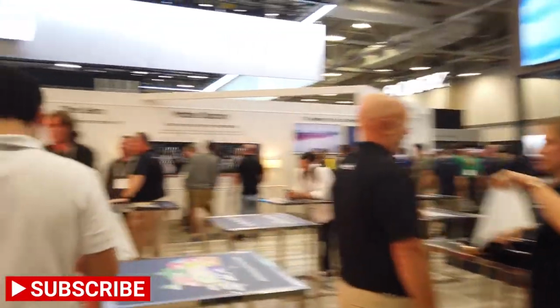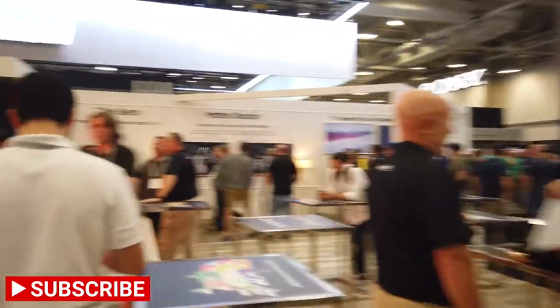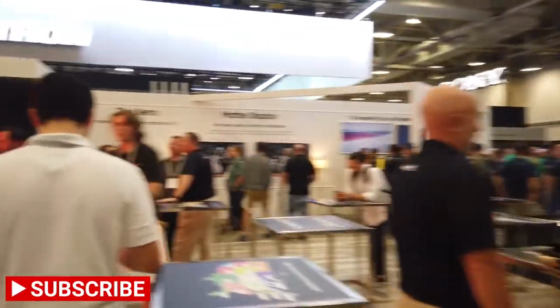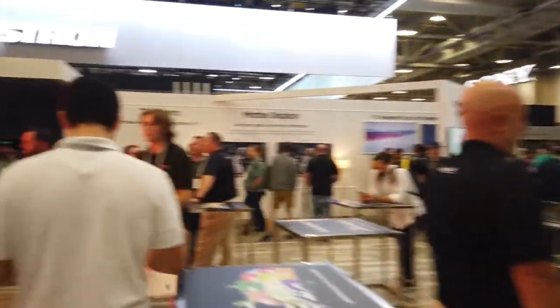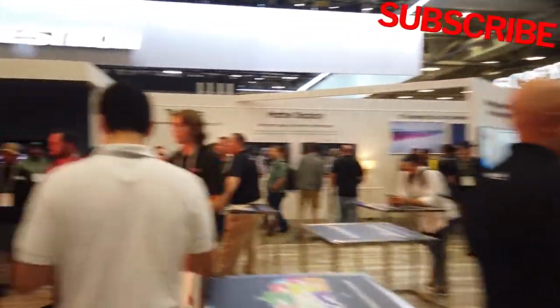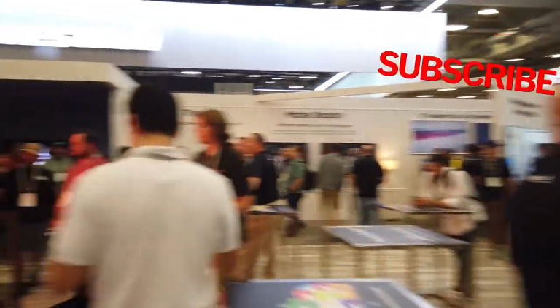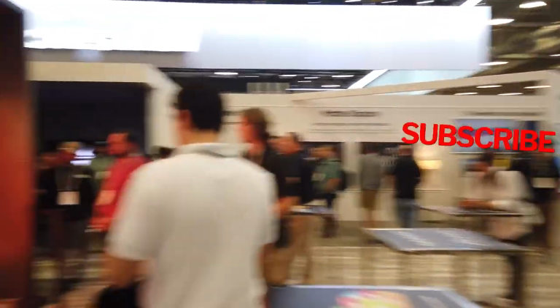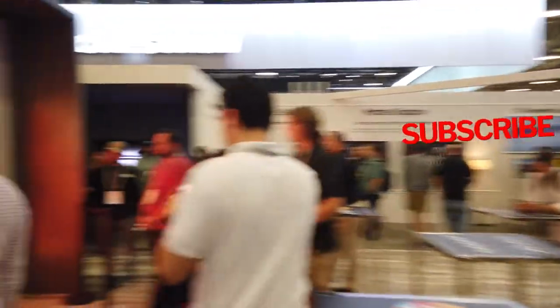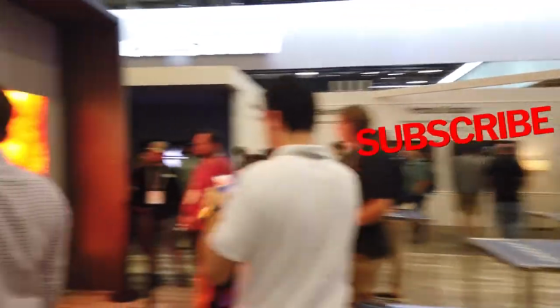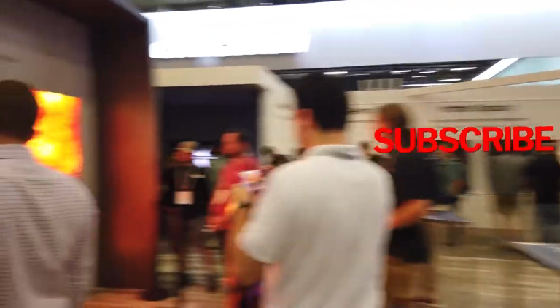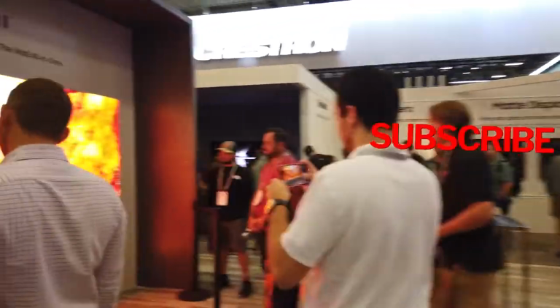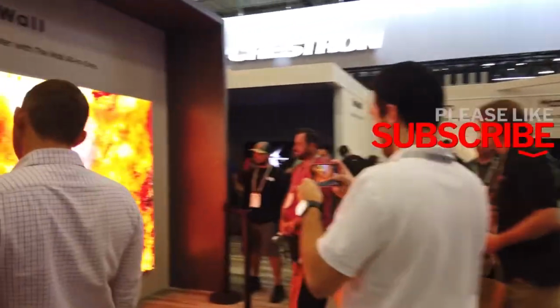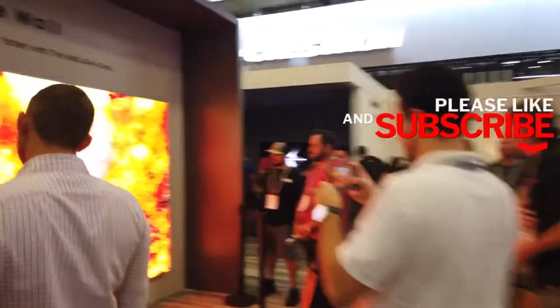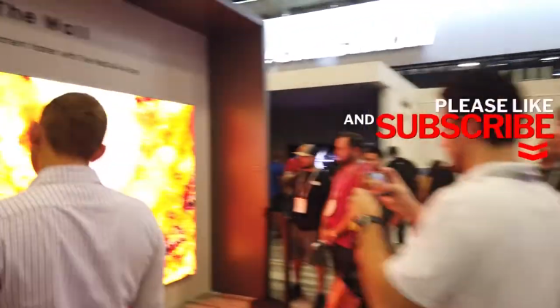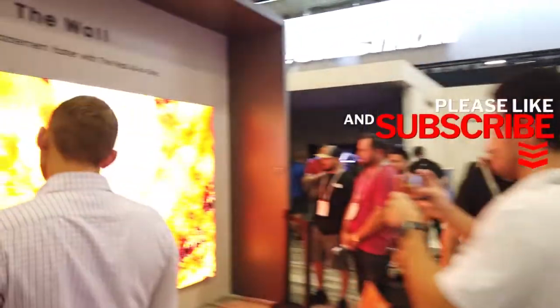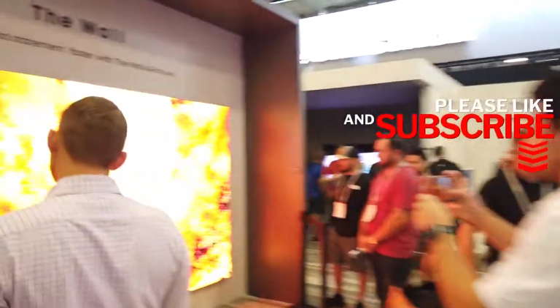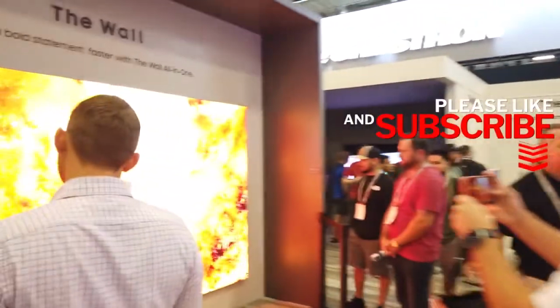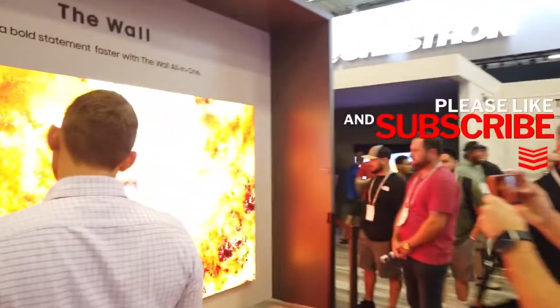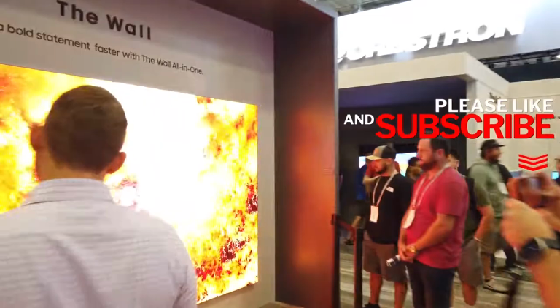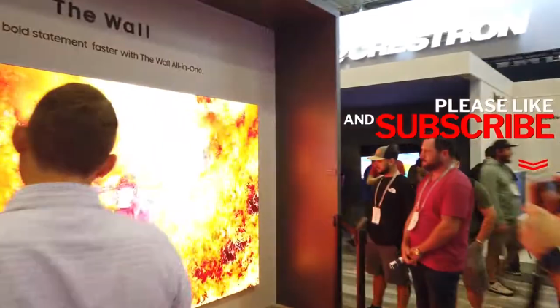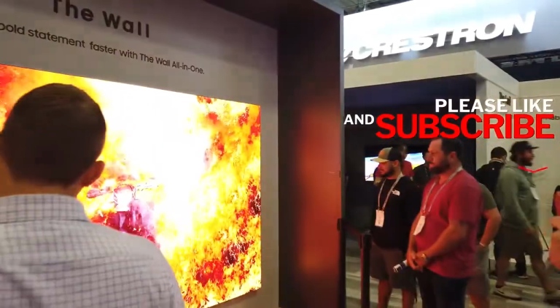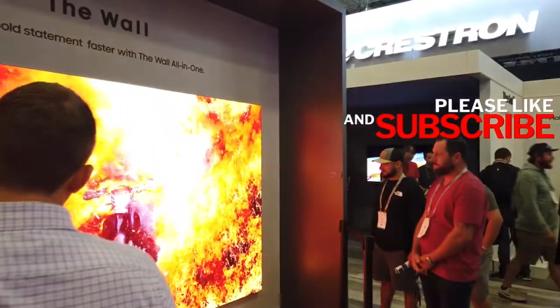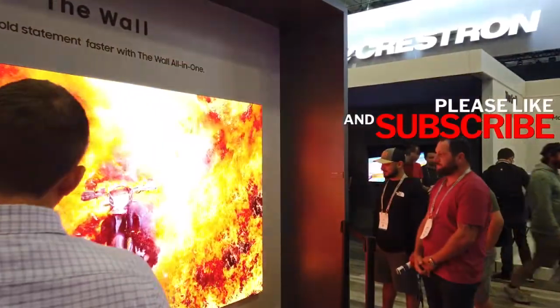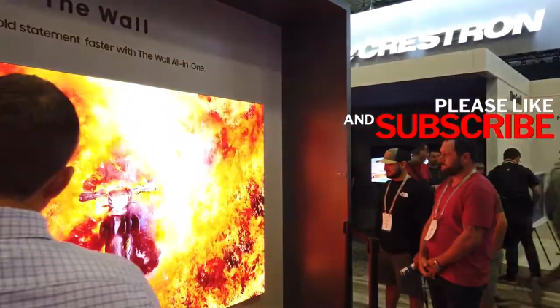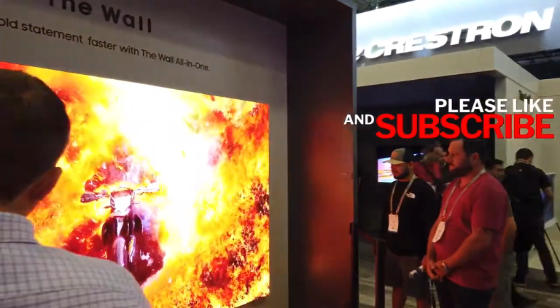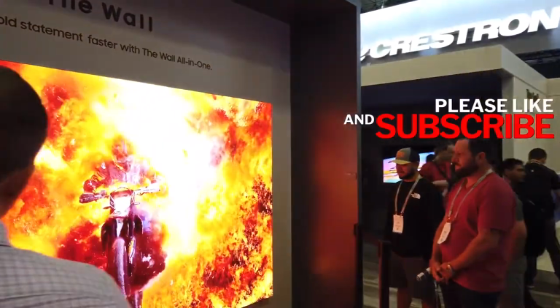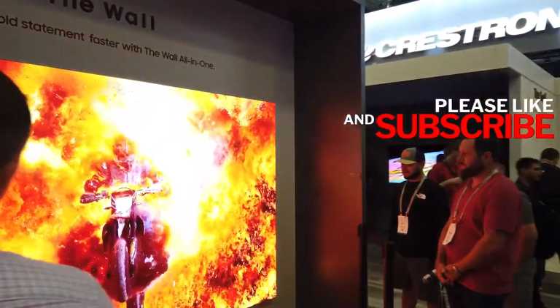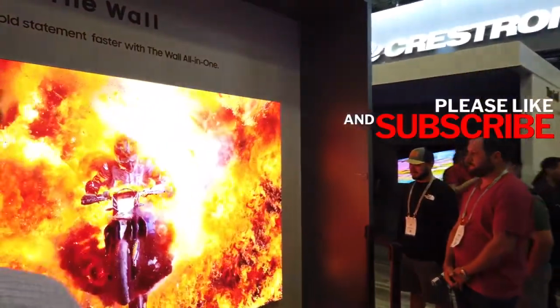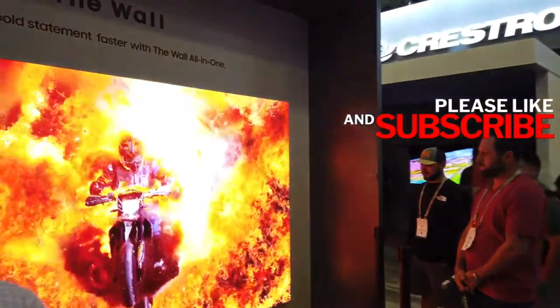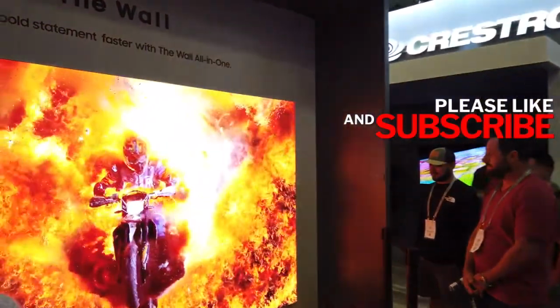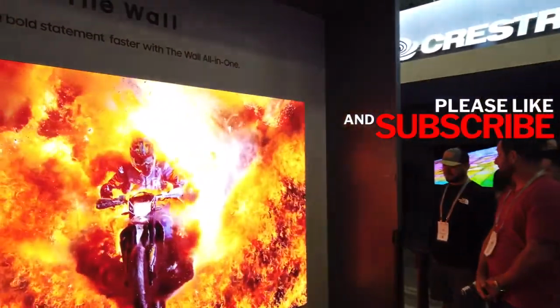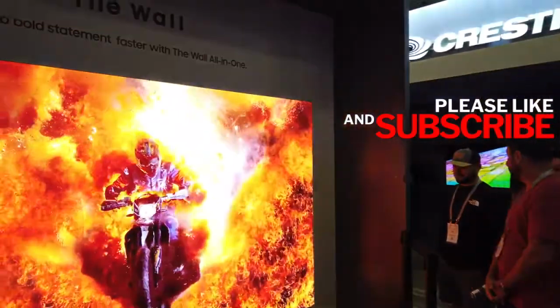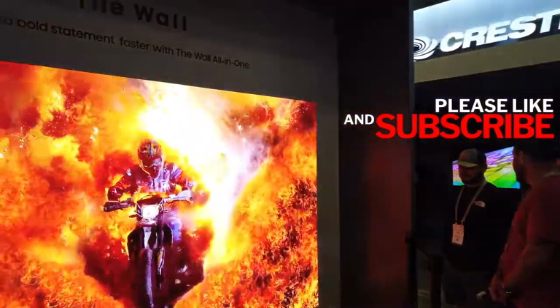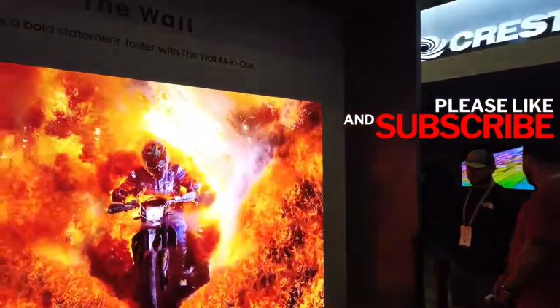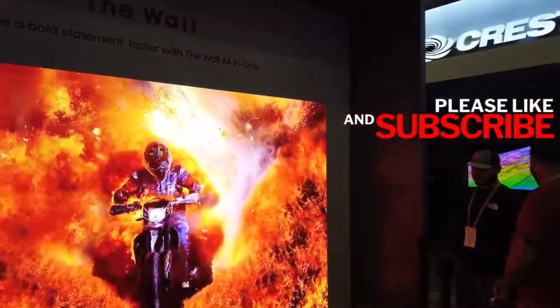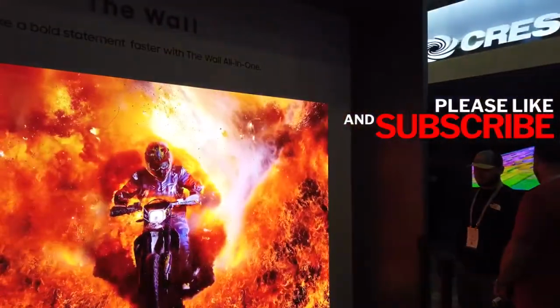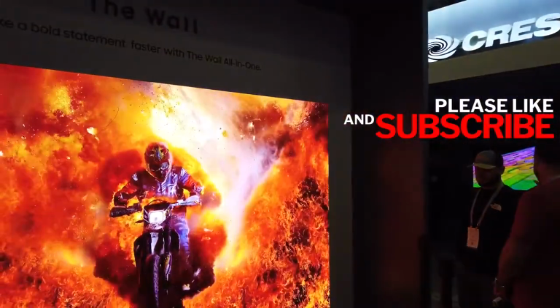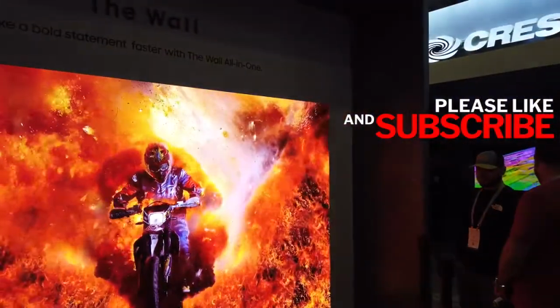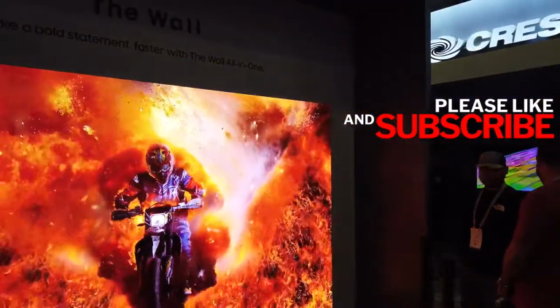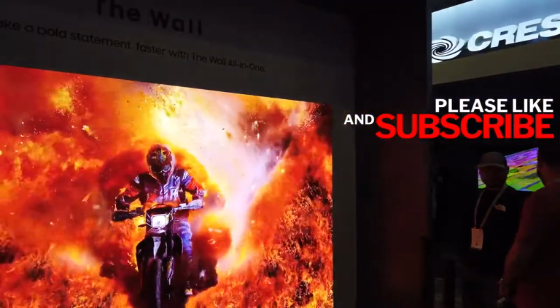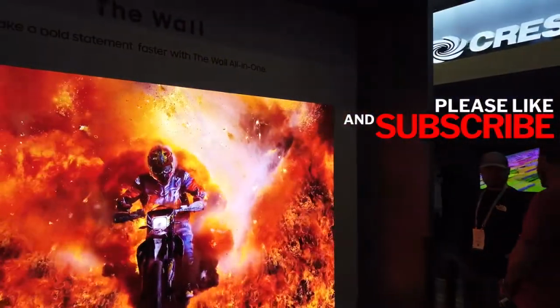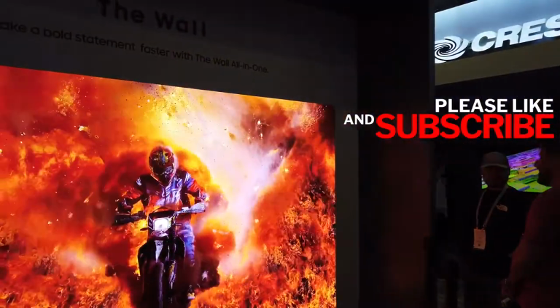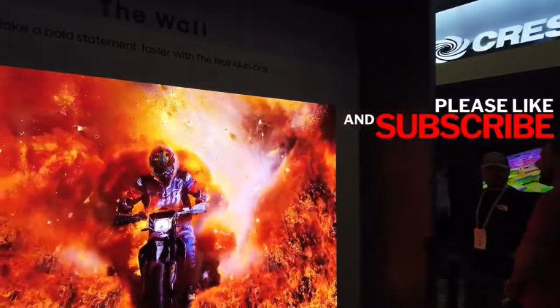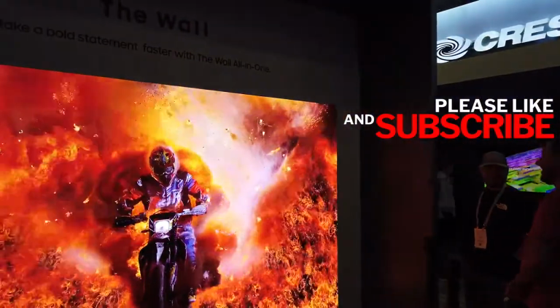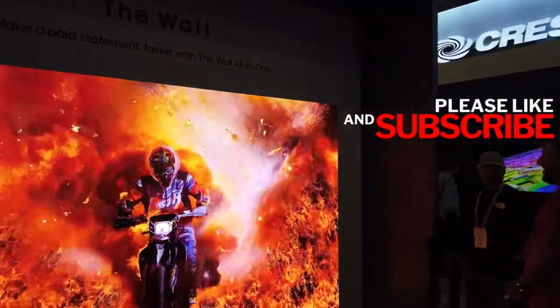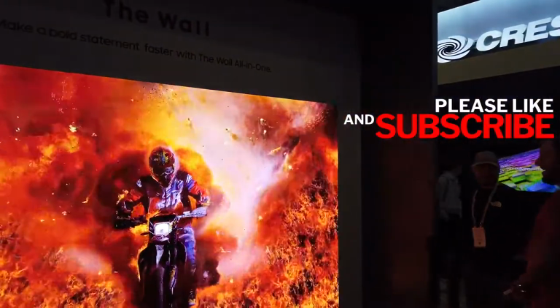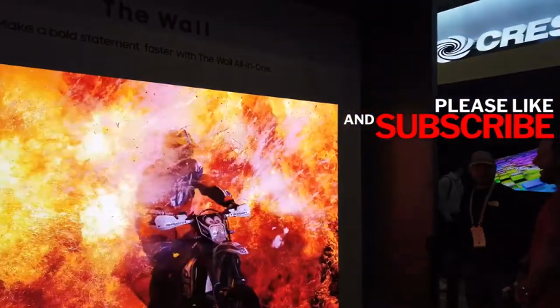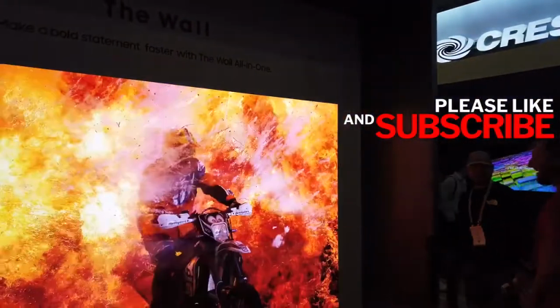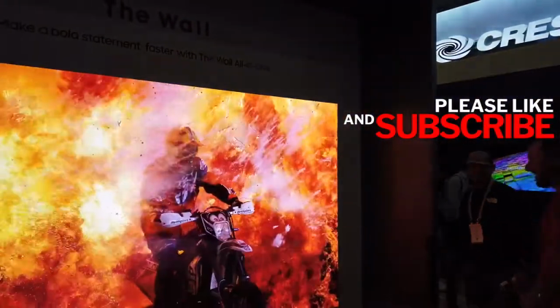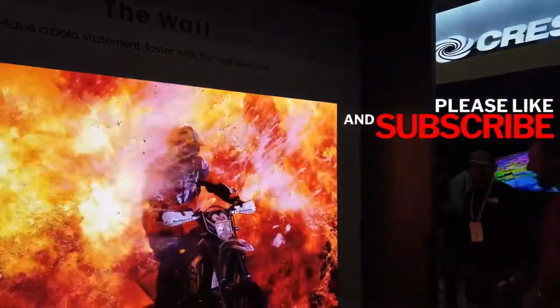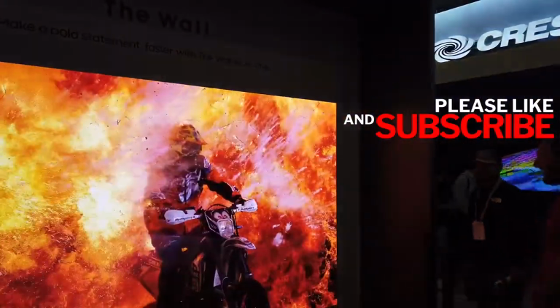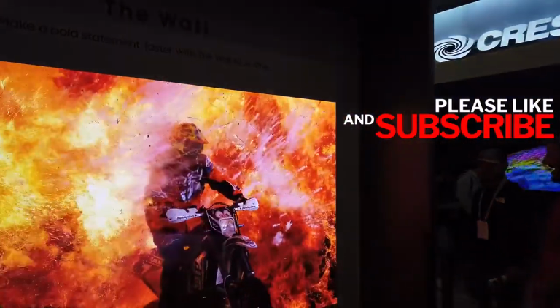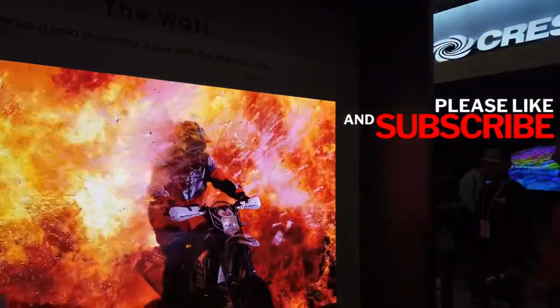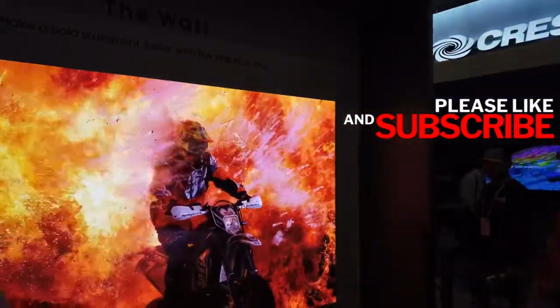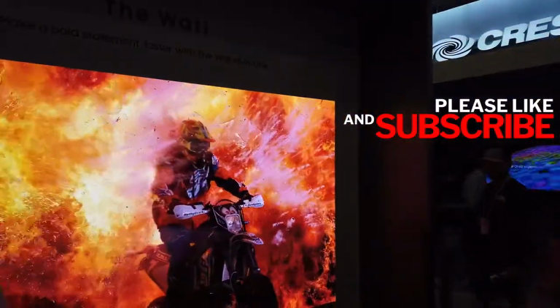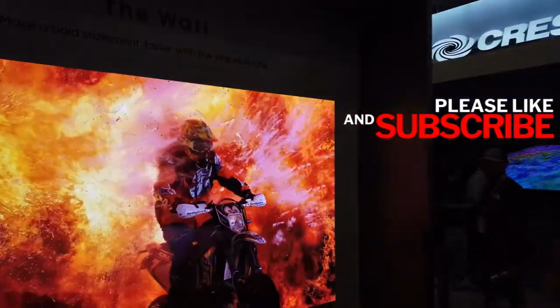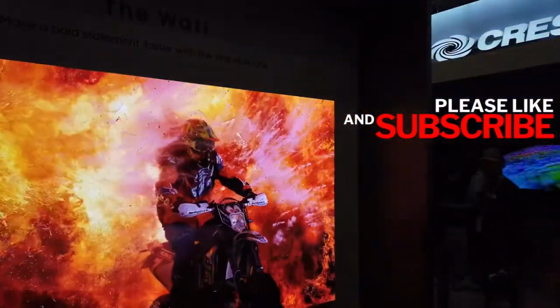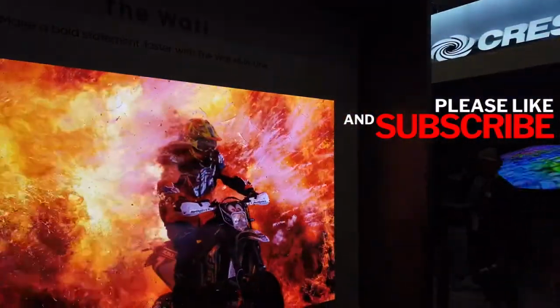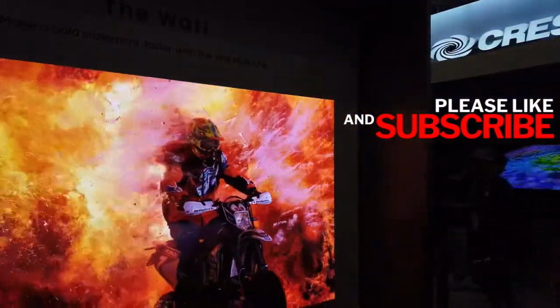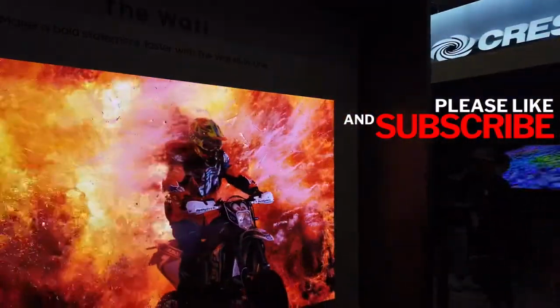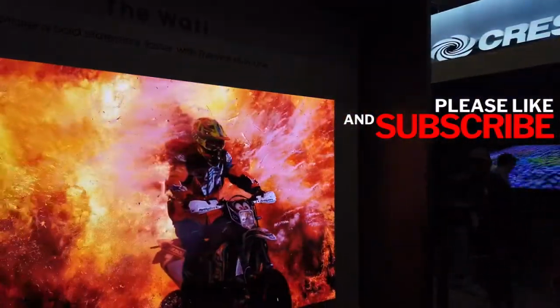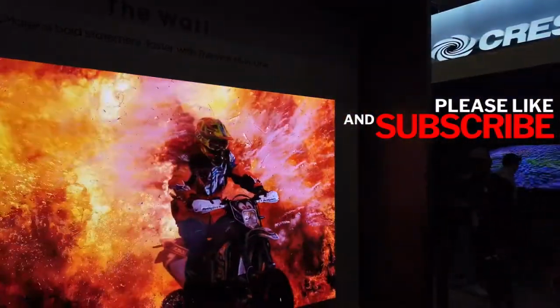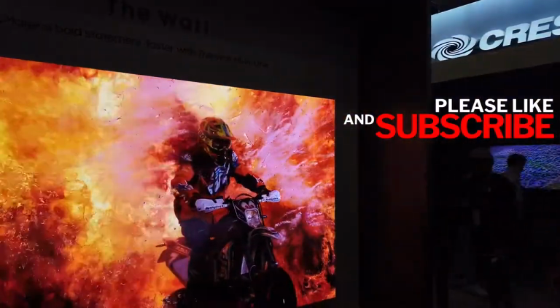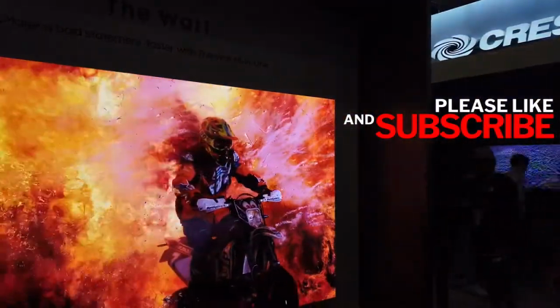Let's get a look at the Samsung Wall while we're here. Super bright.